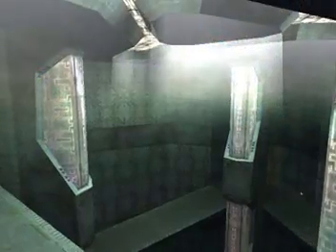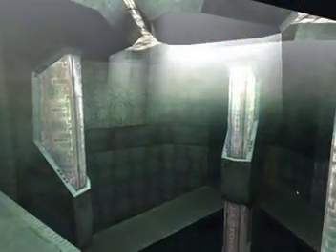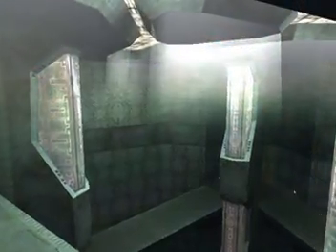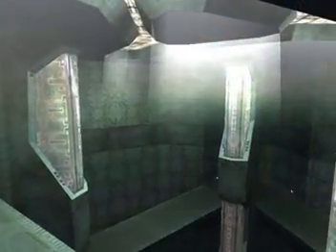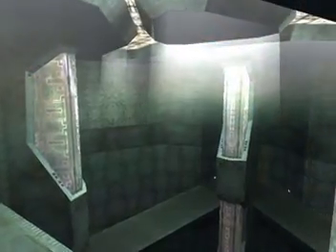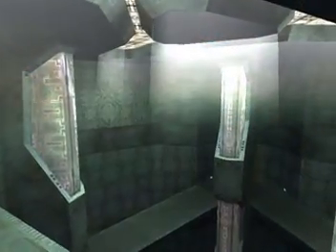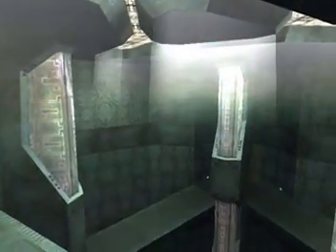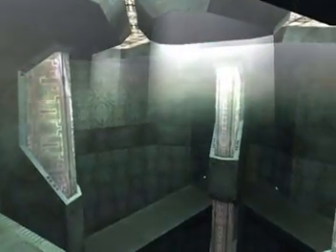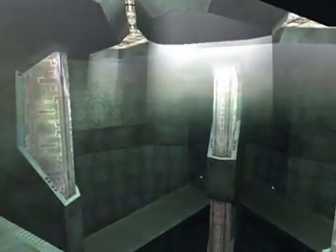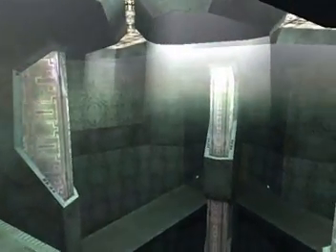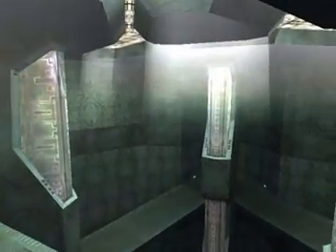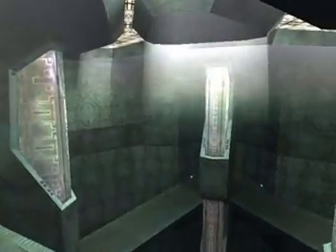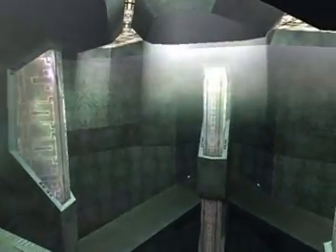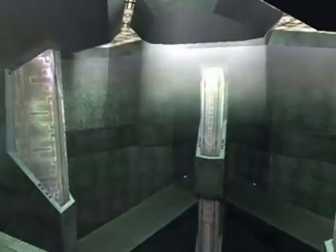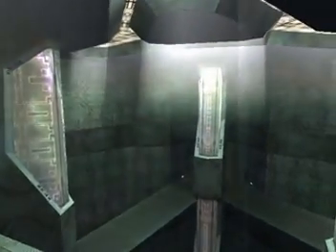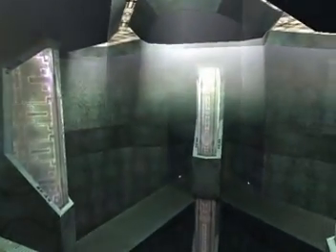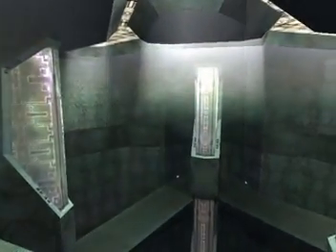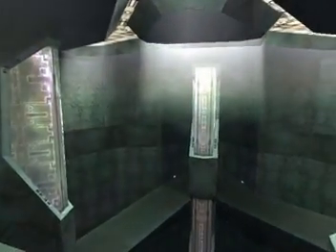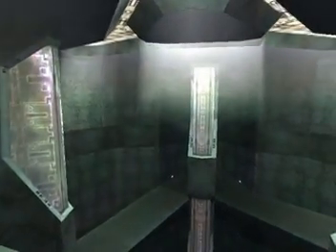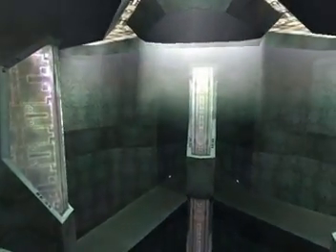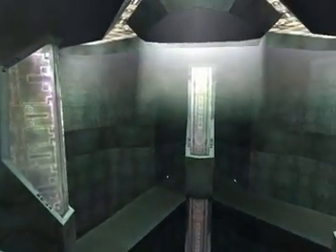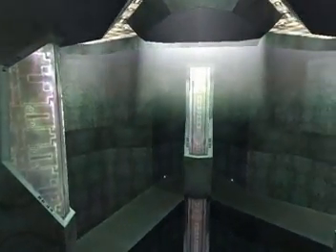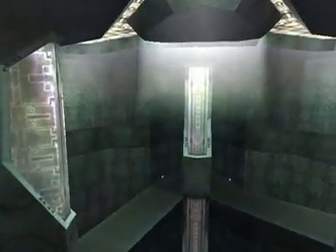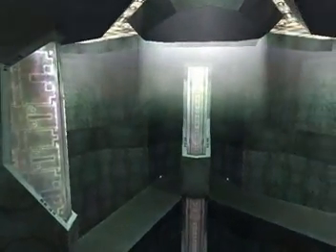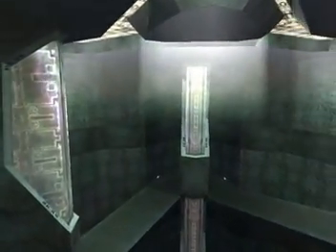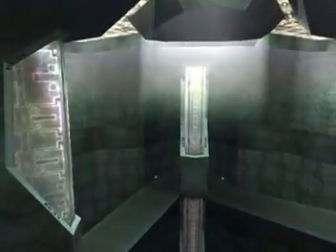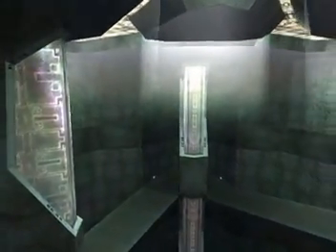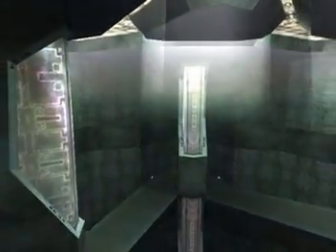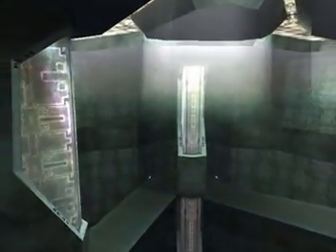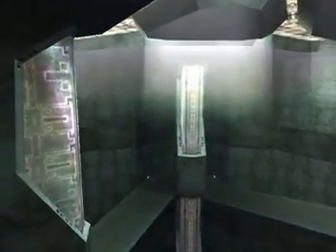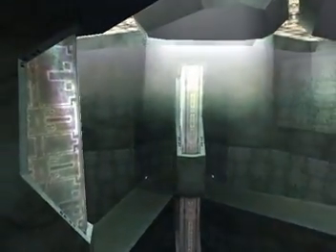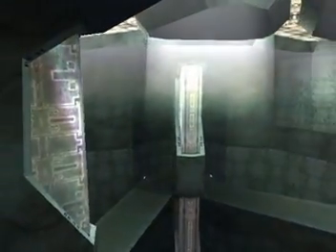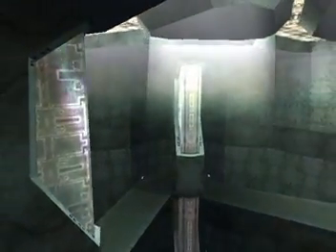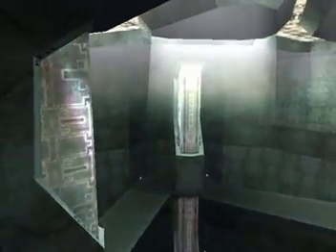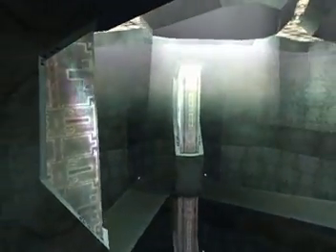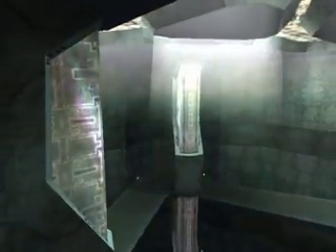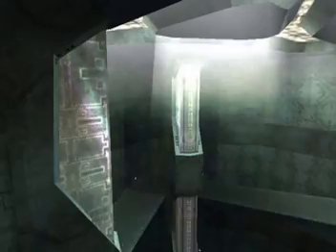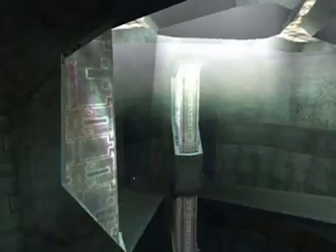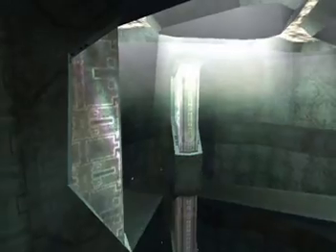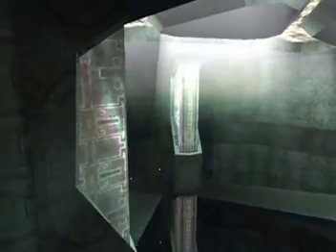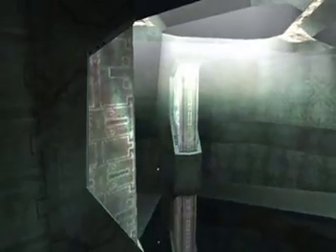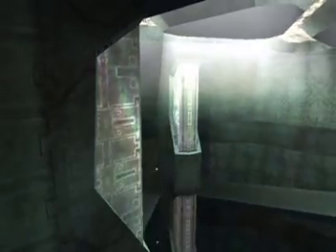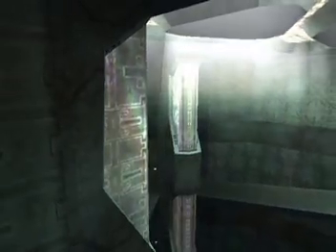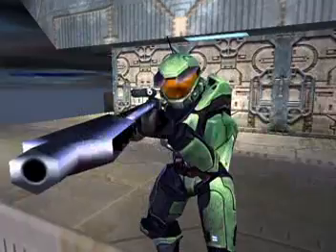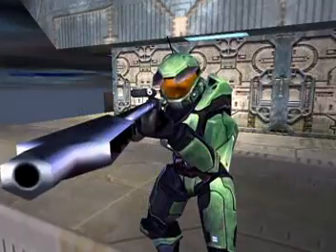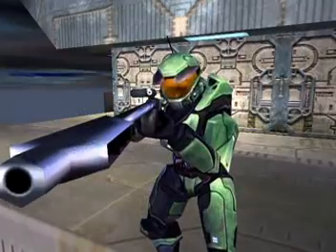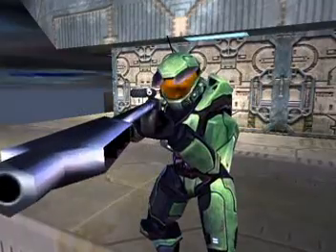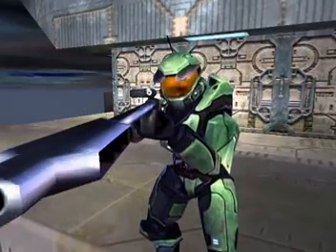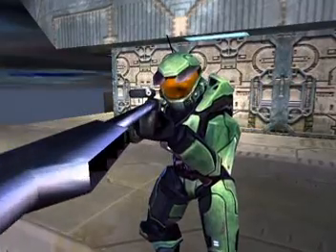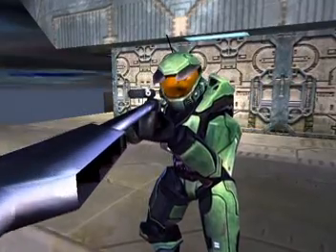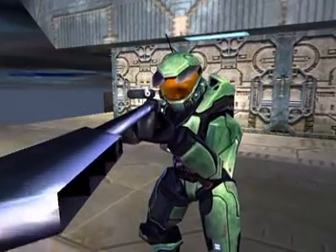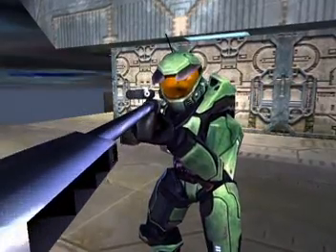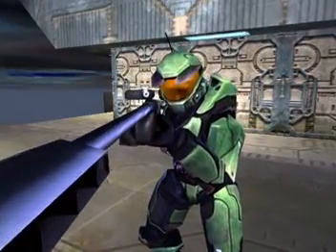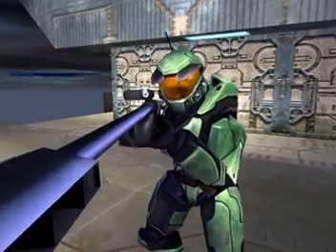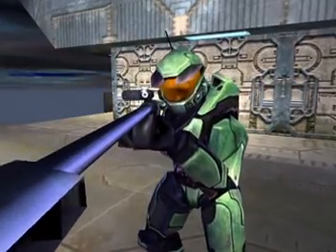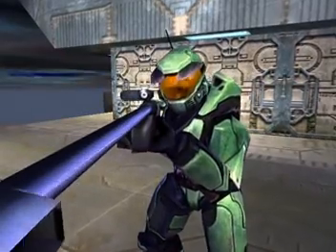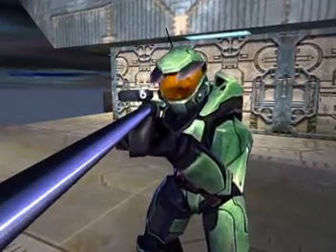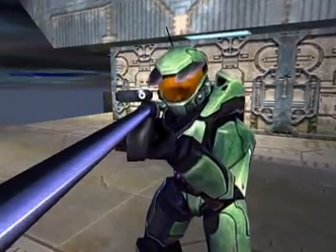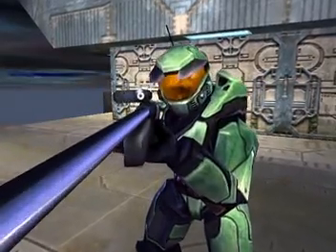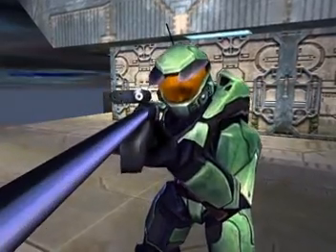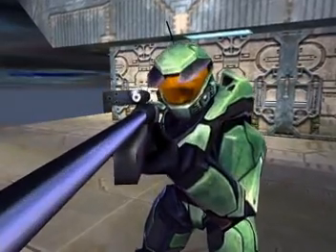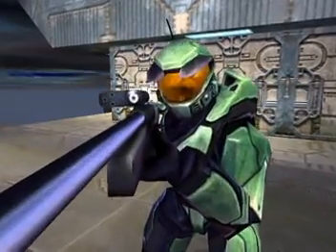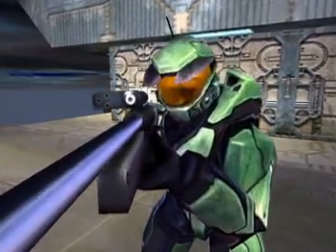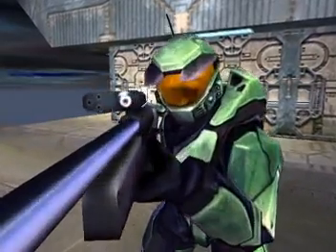Plus, the GeForce 2 GTS has support for eight textures at full speed. Not to mention cubic environment mapping.